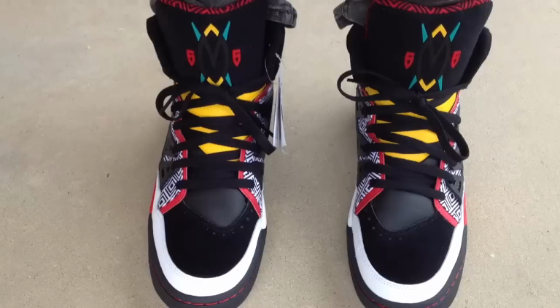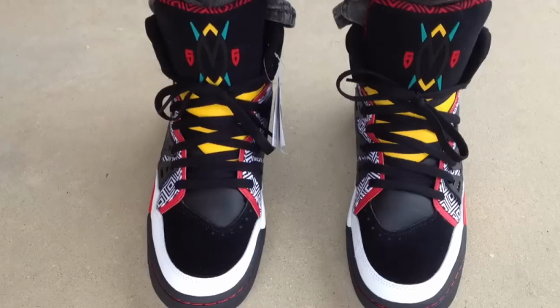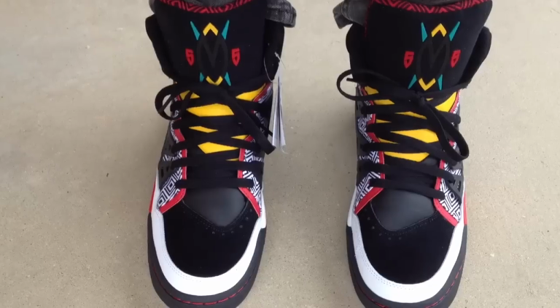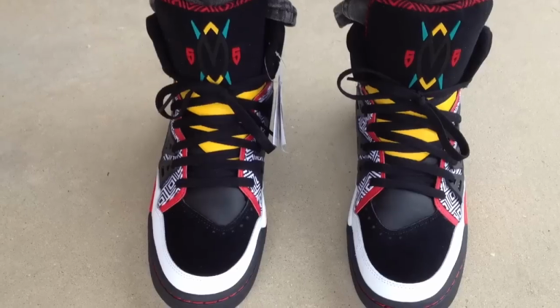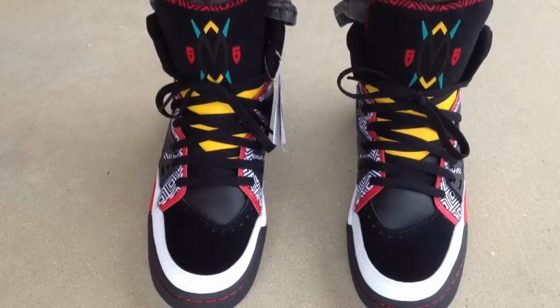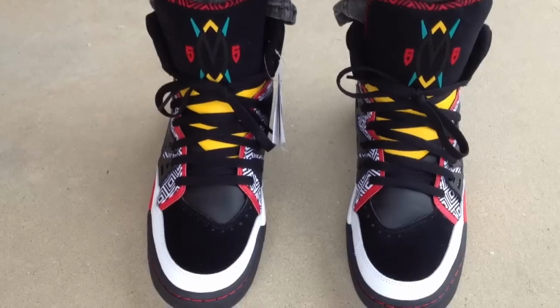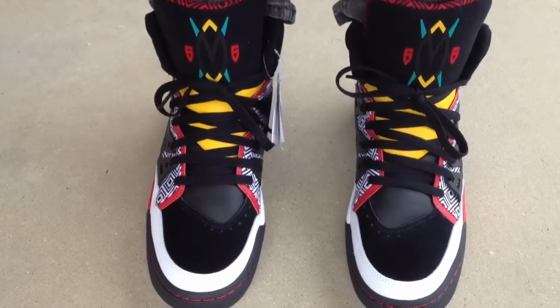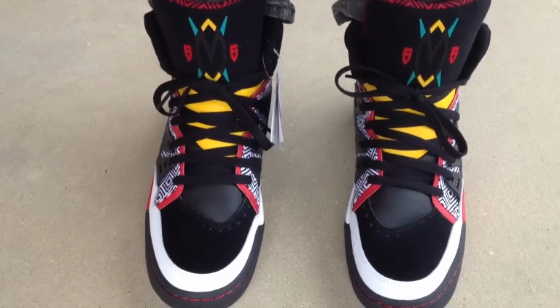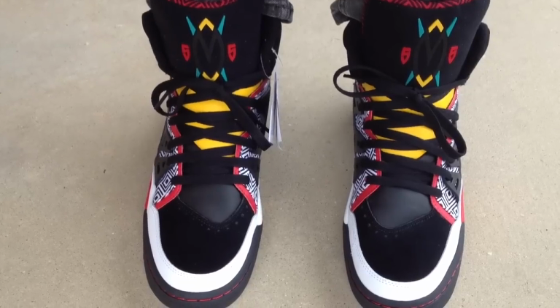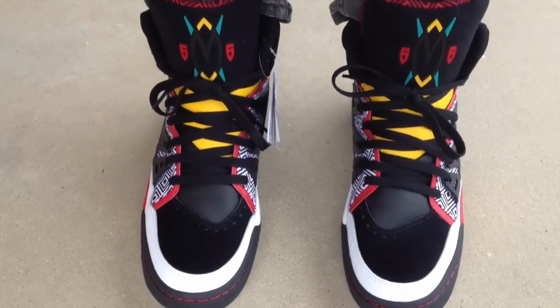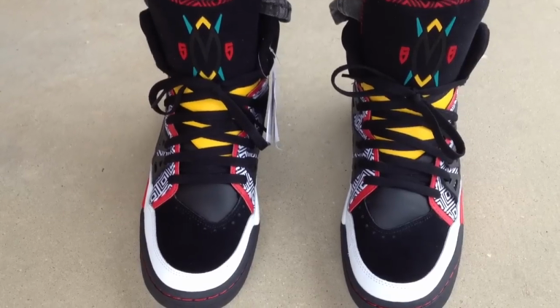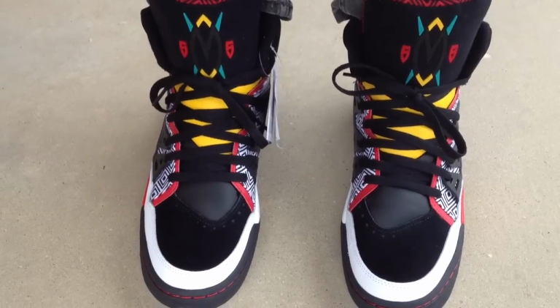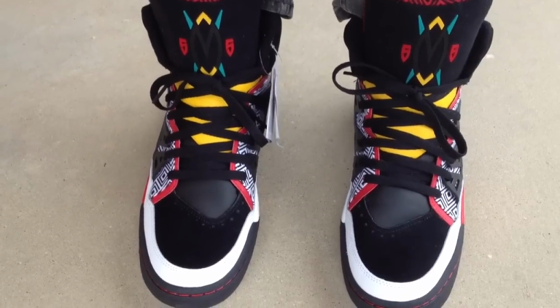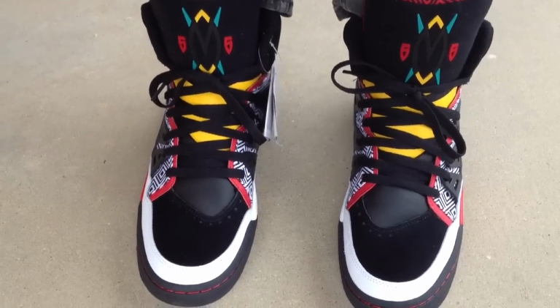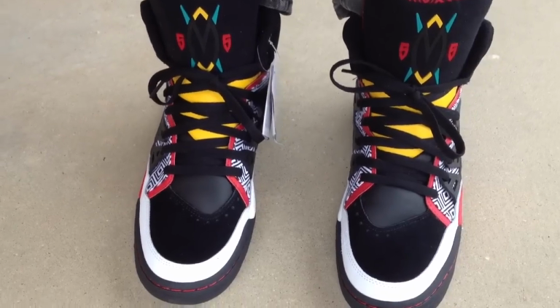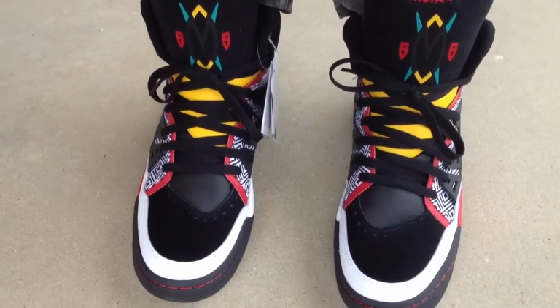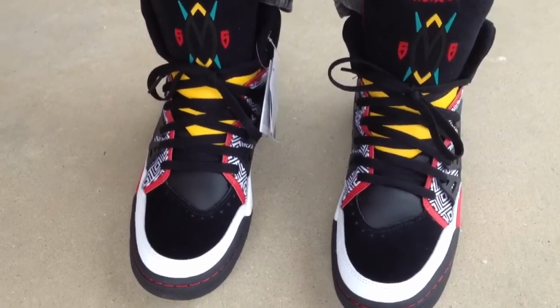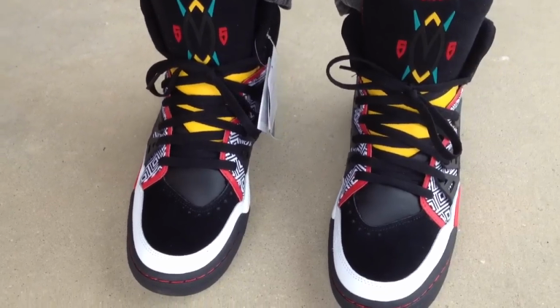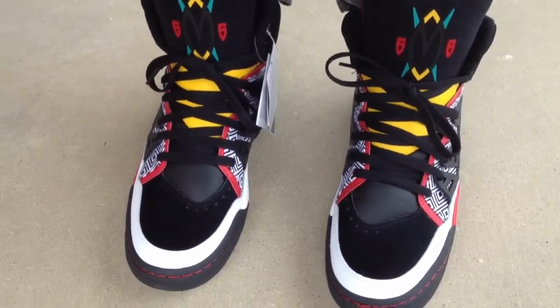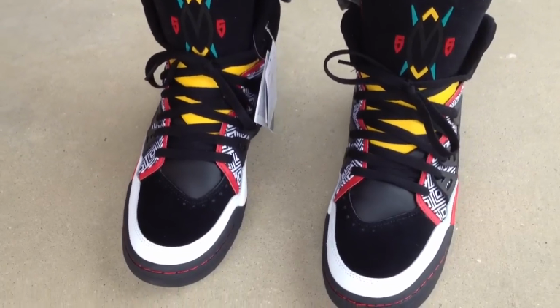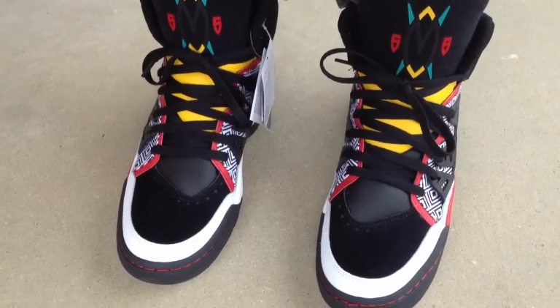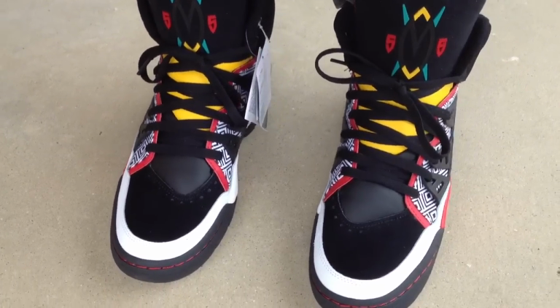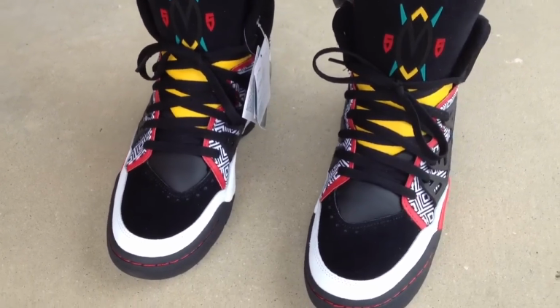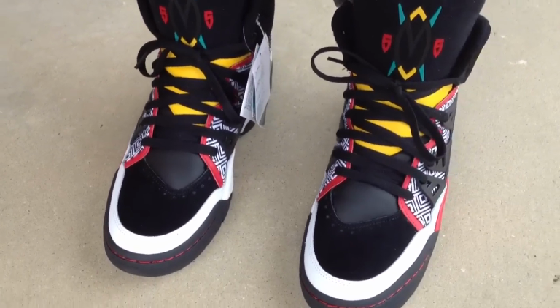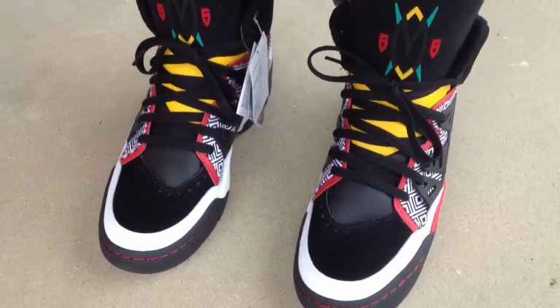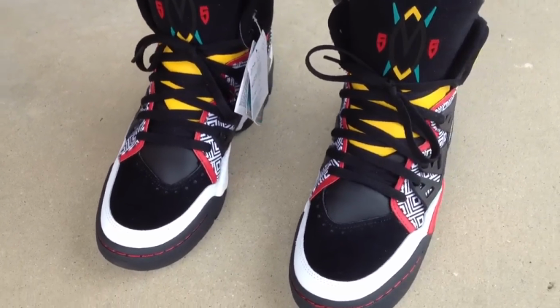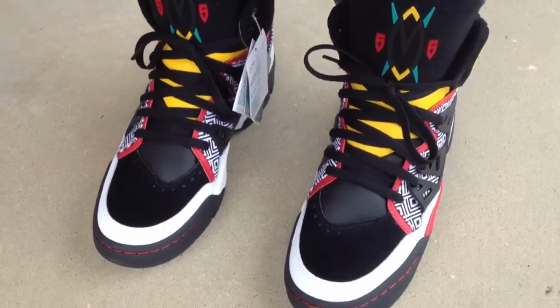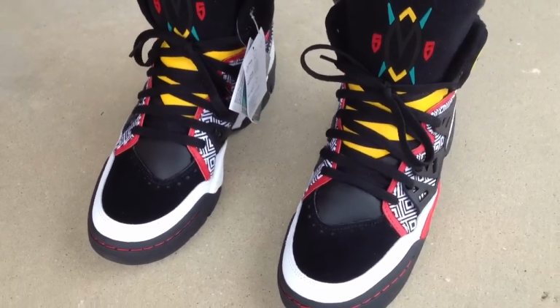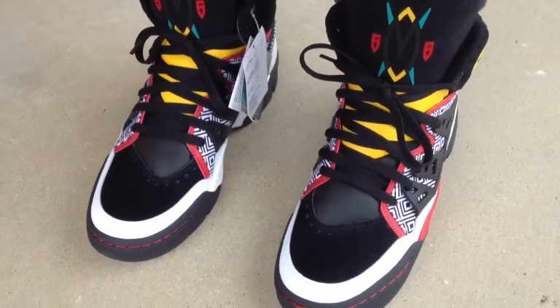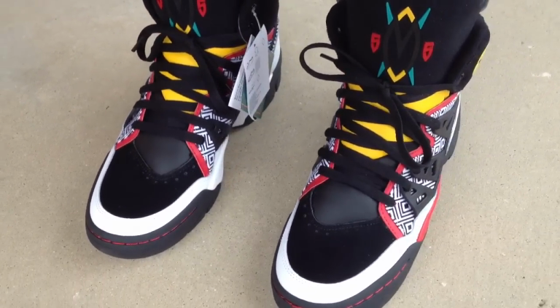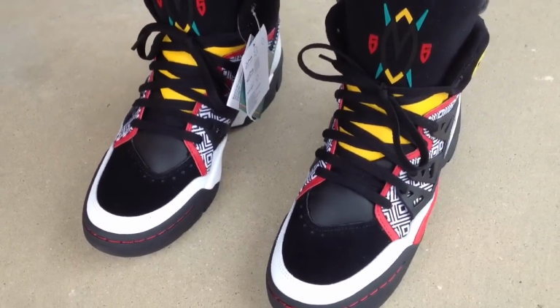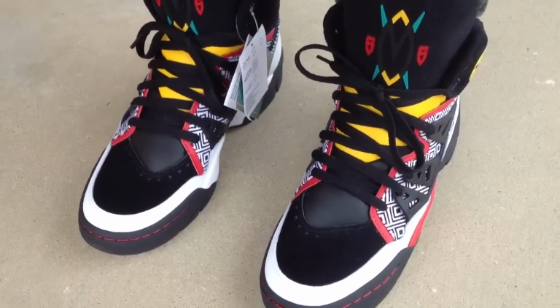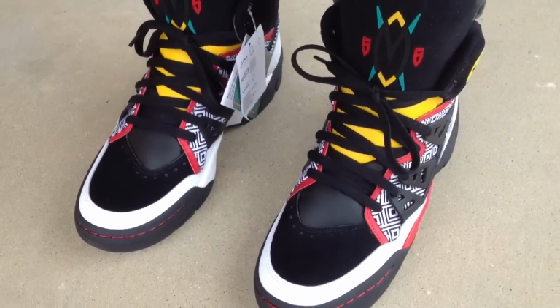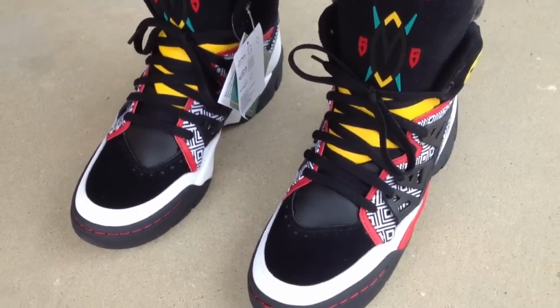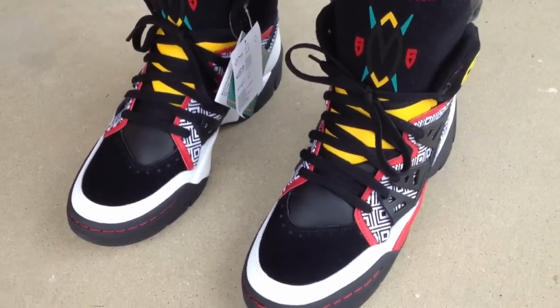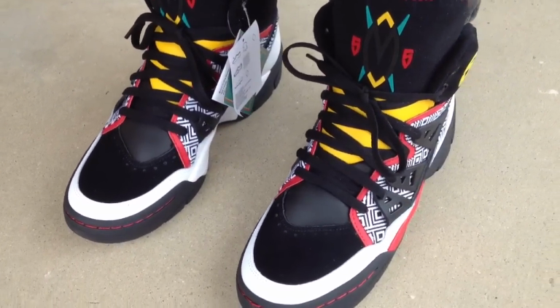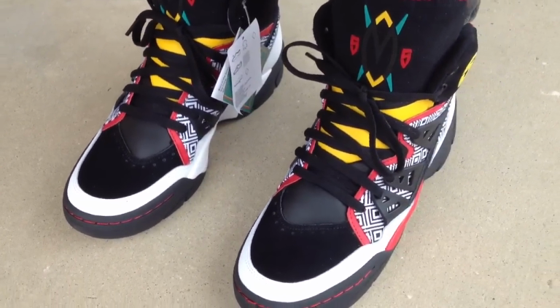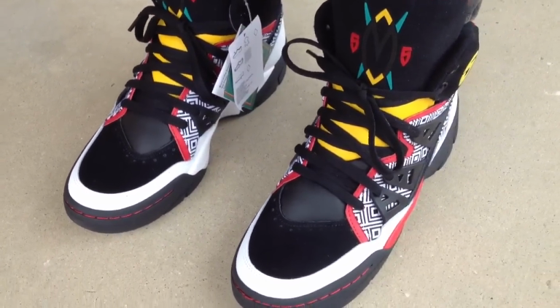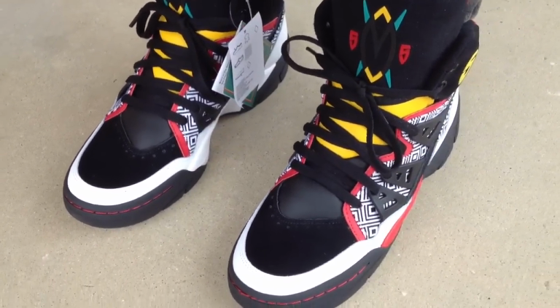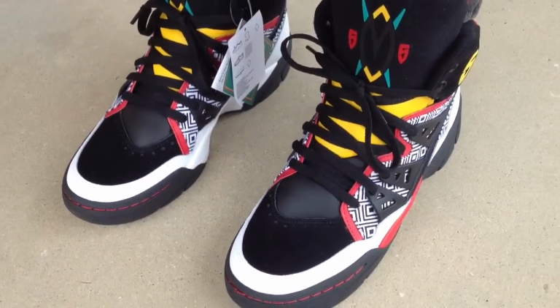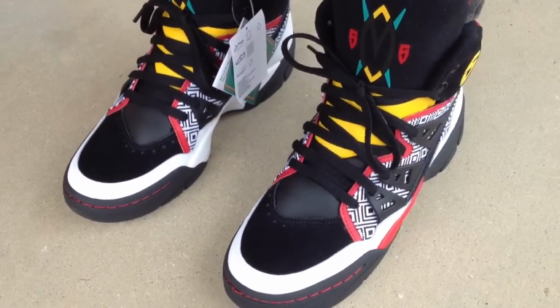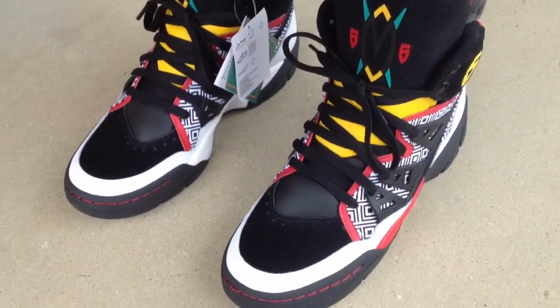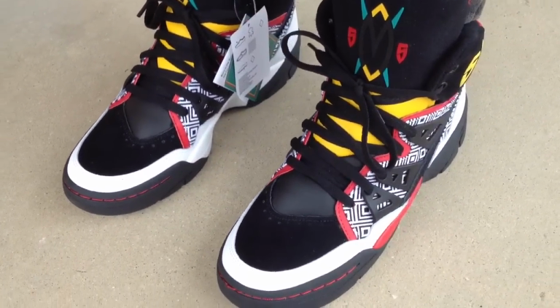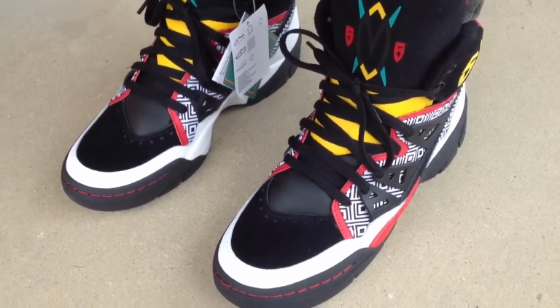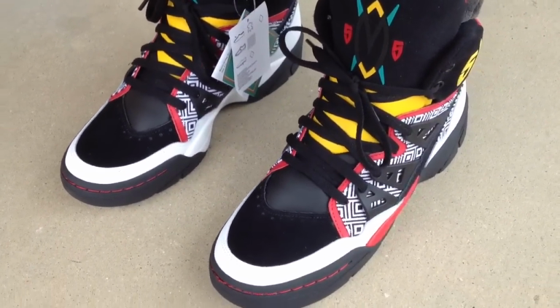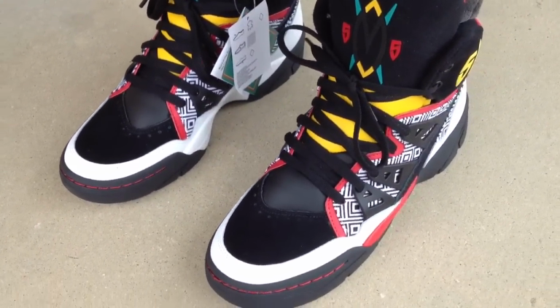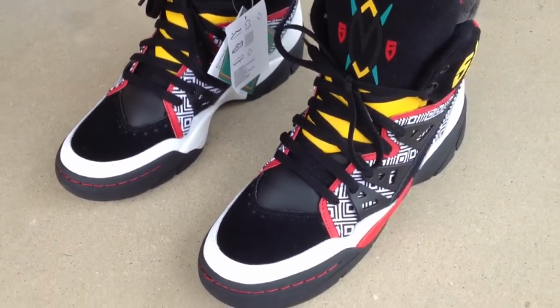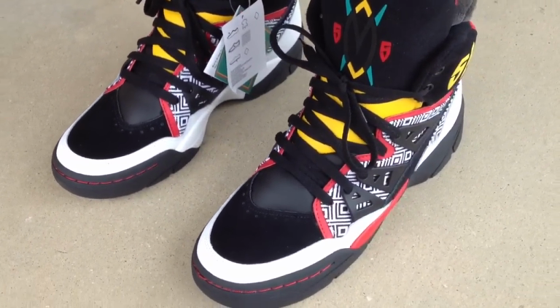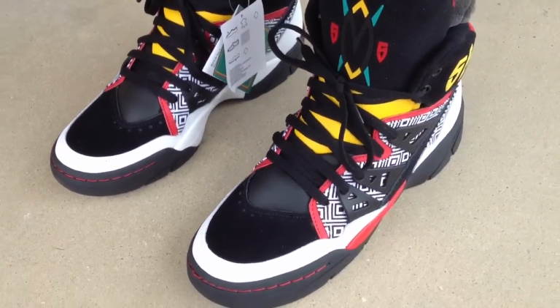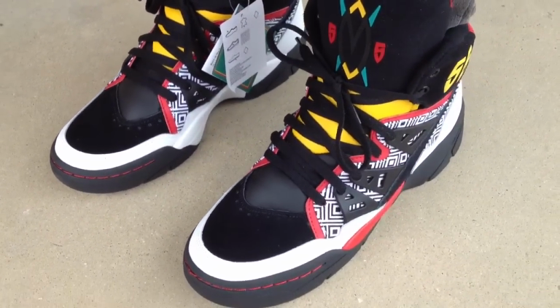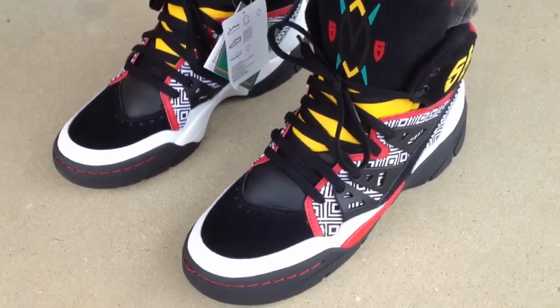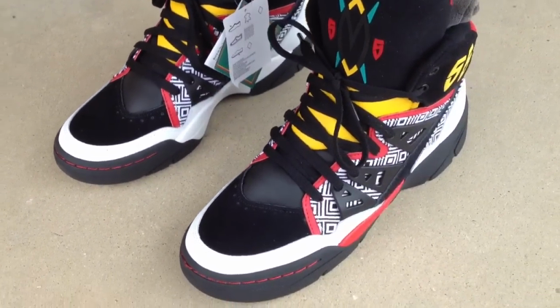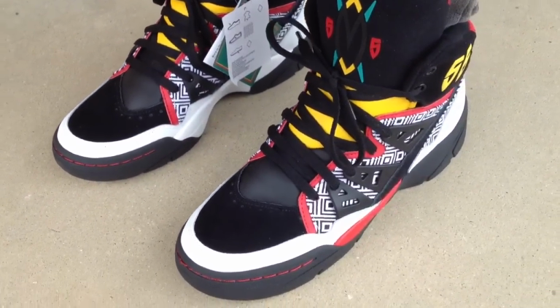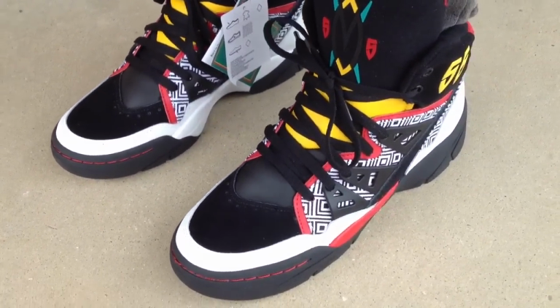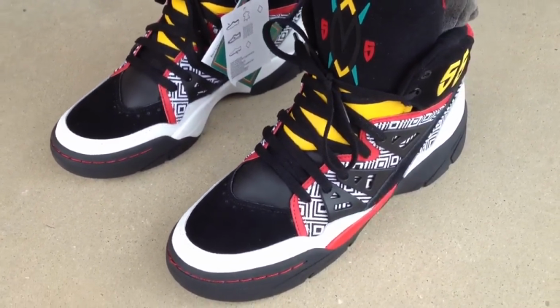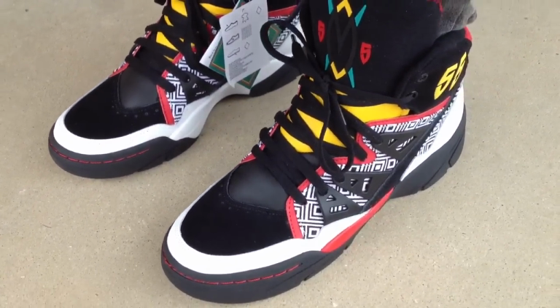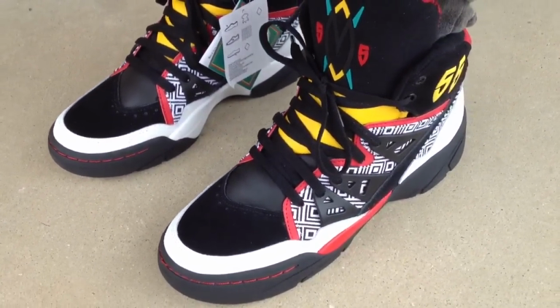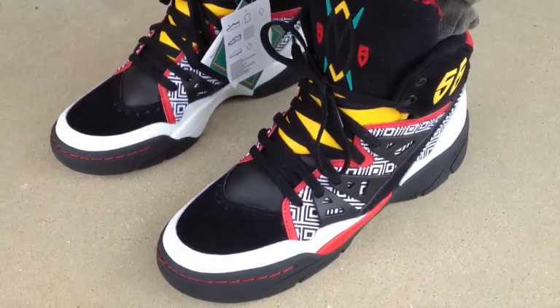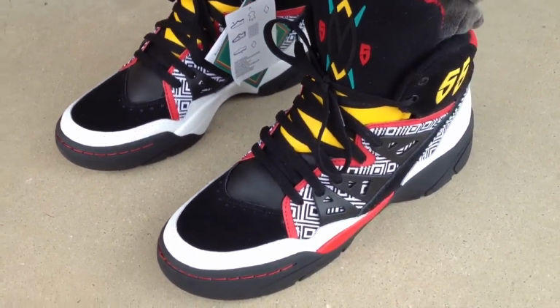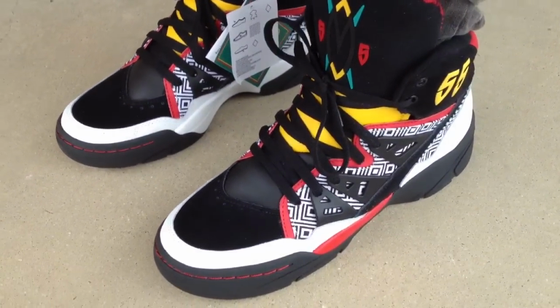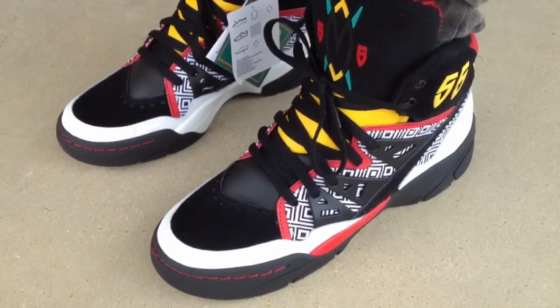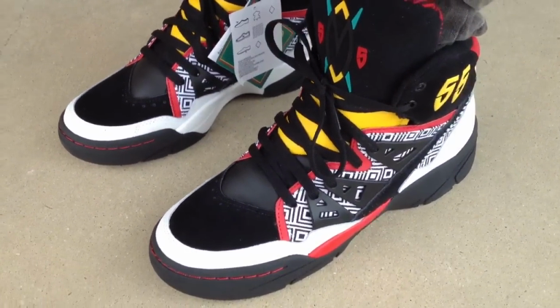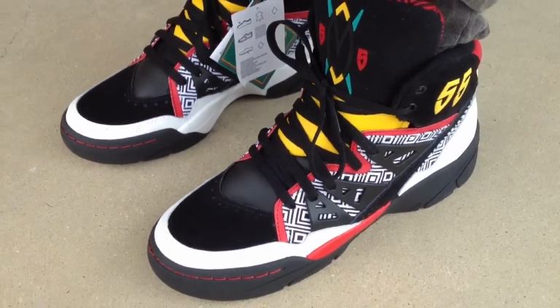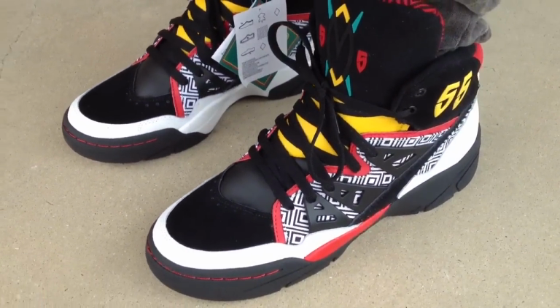What's going on YouTube fam? I'm going to show you what the Adidas Mutombos look like on feet.